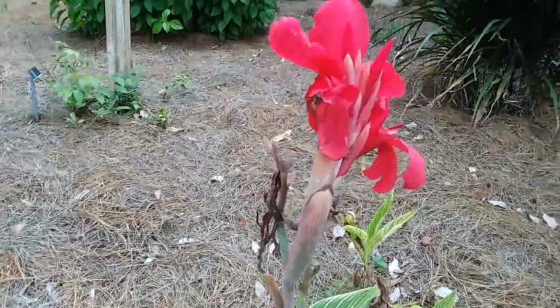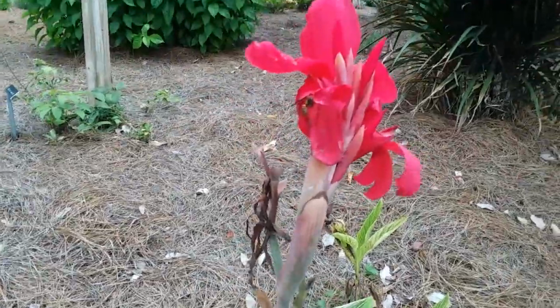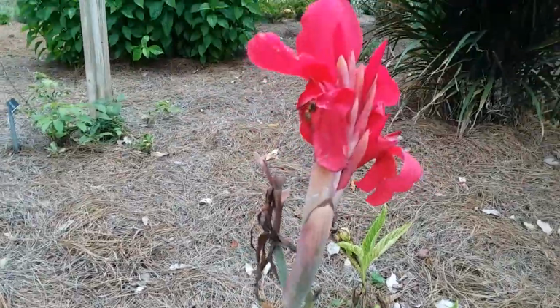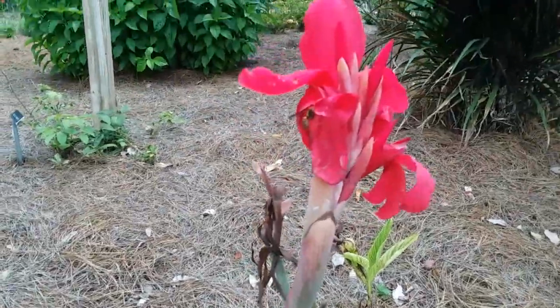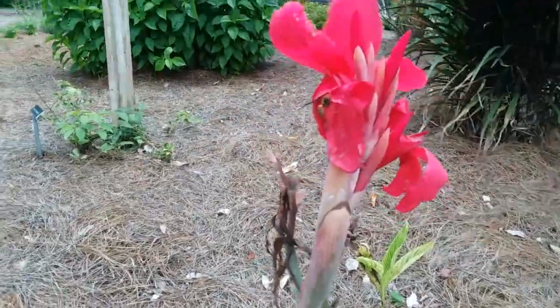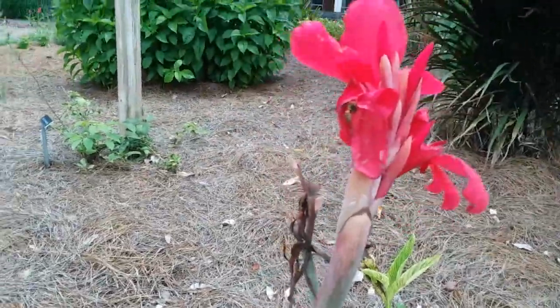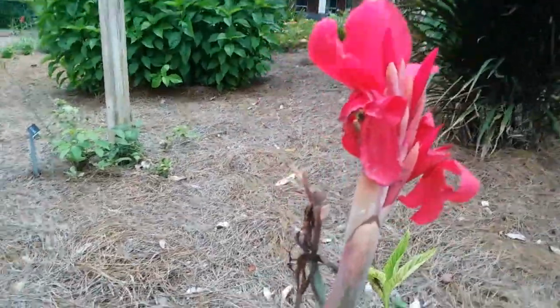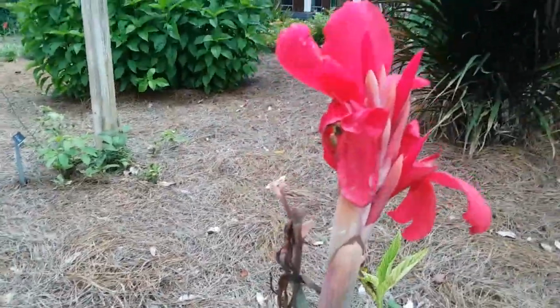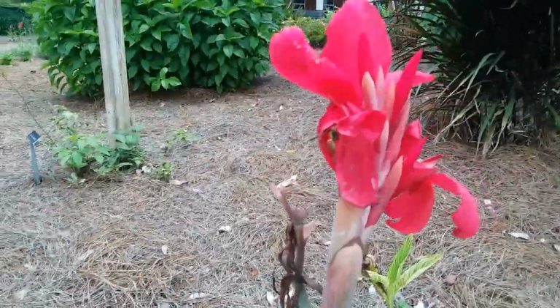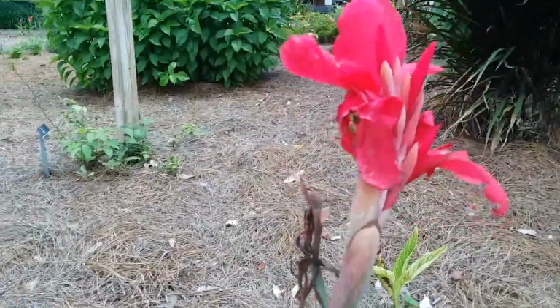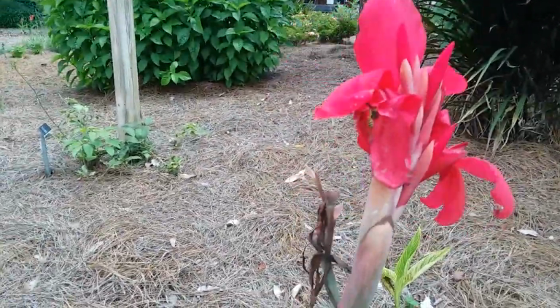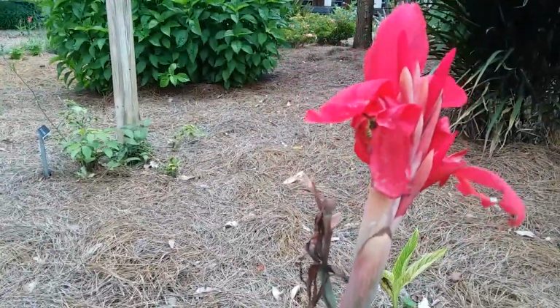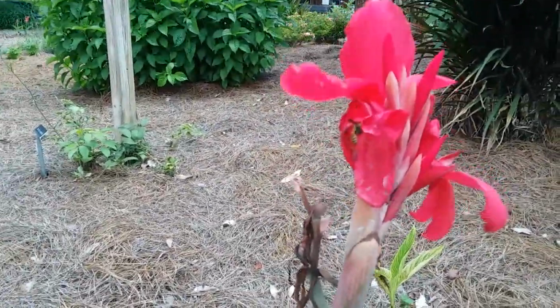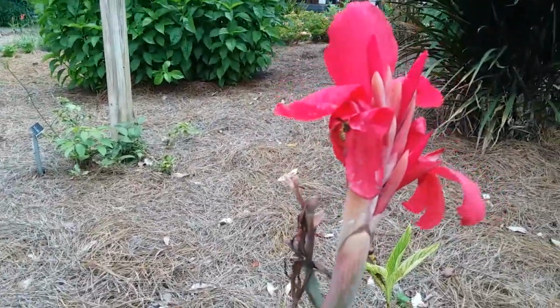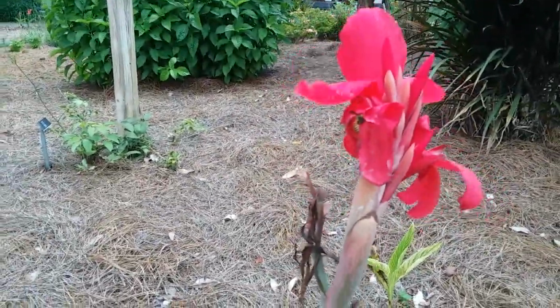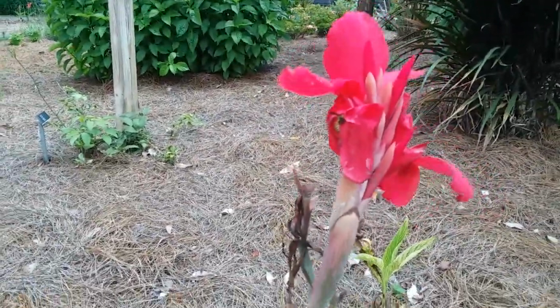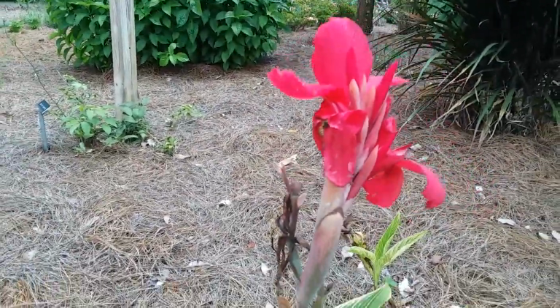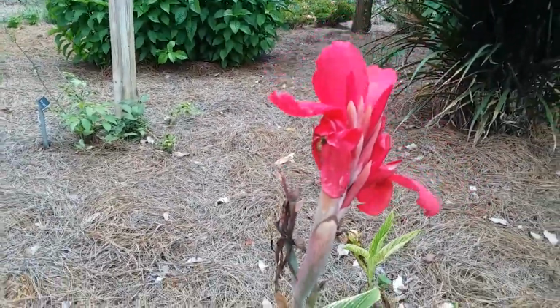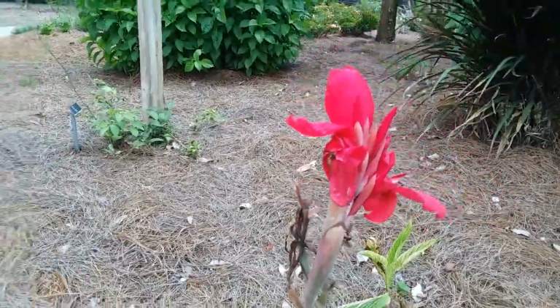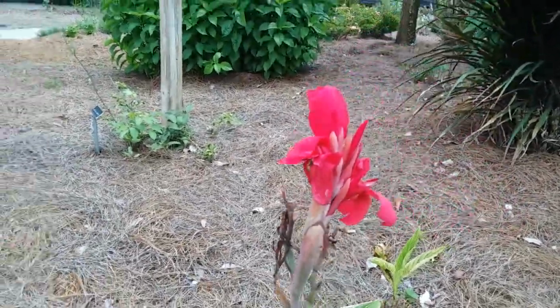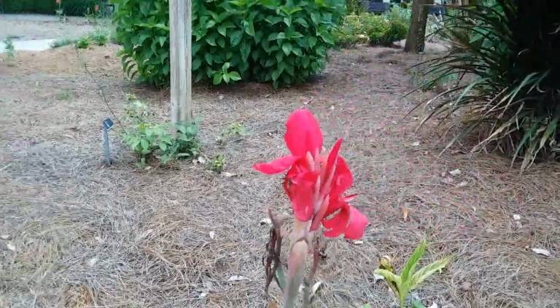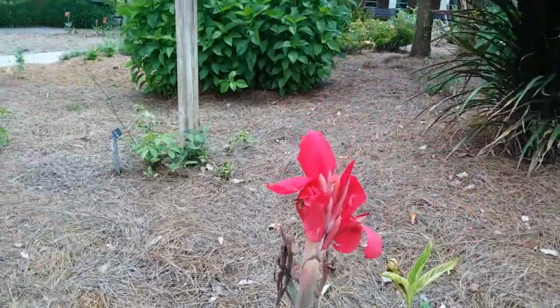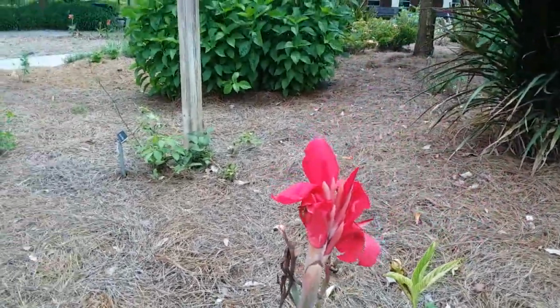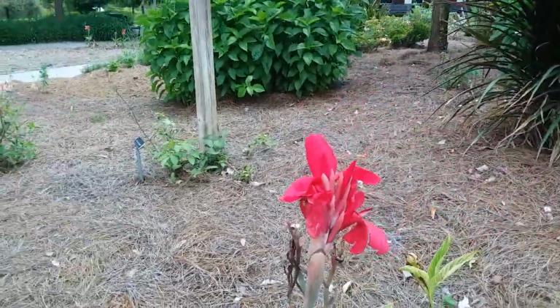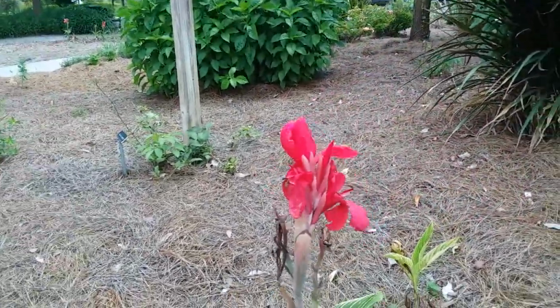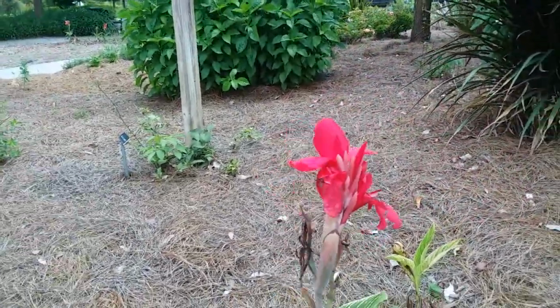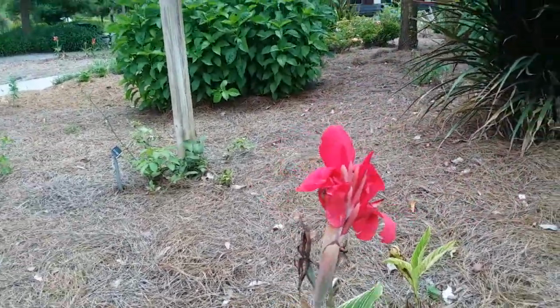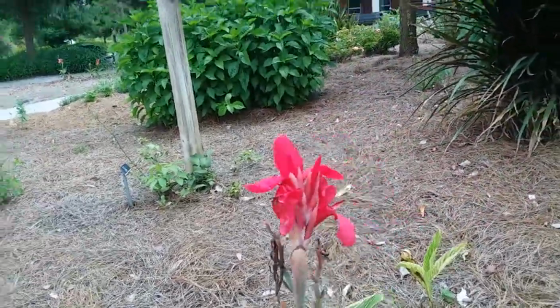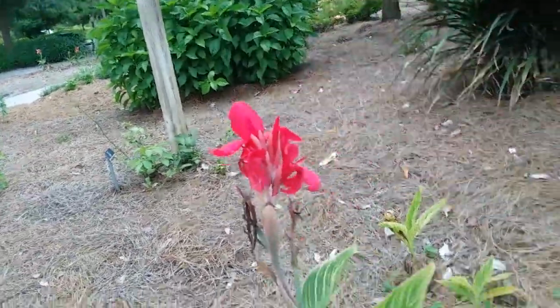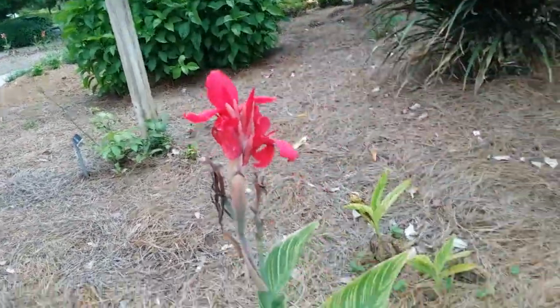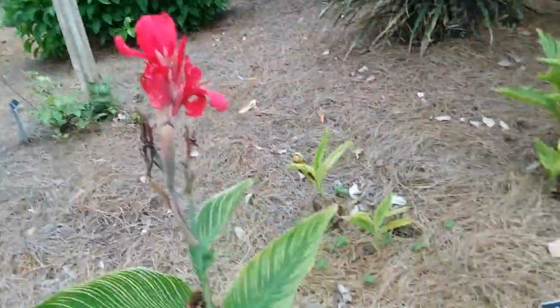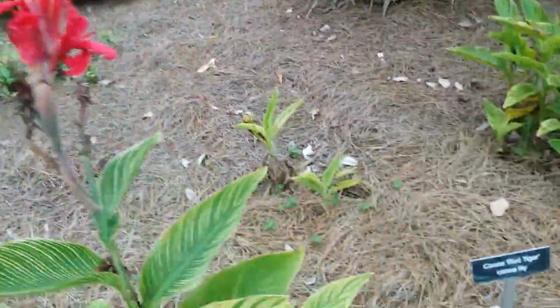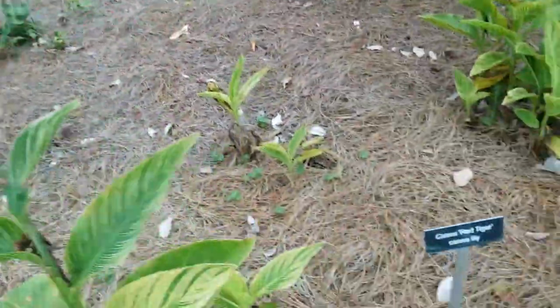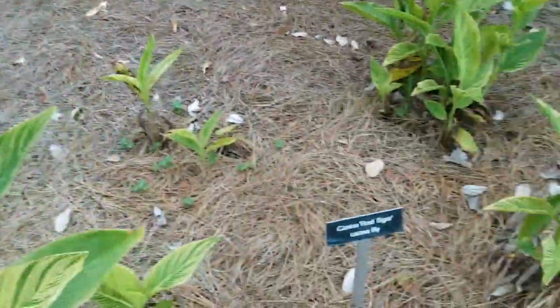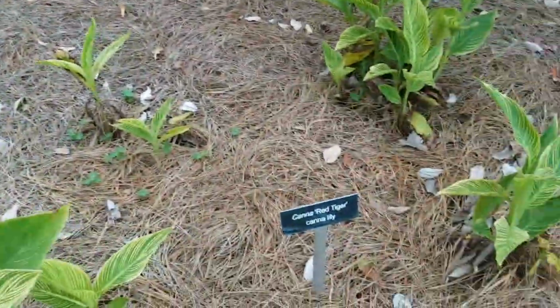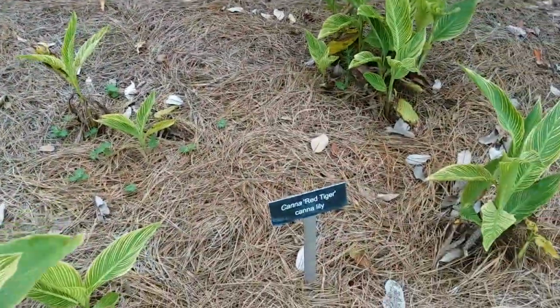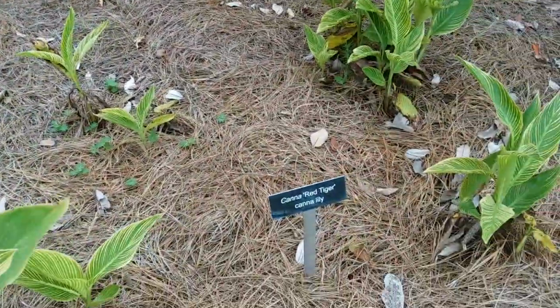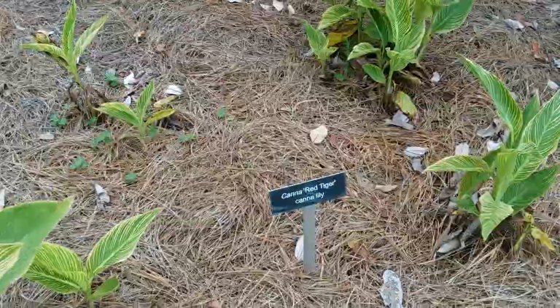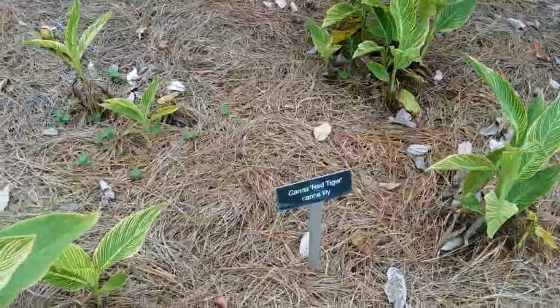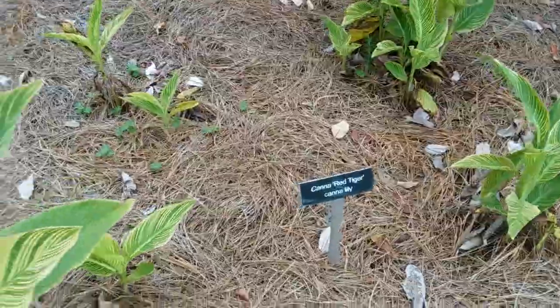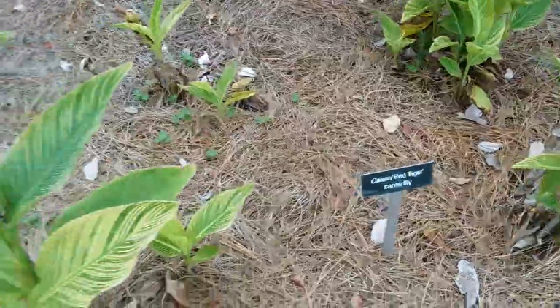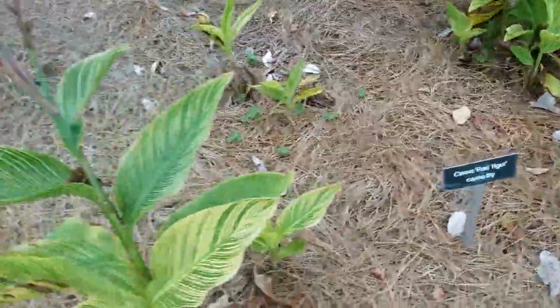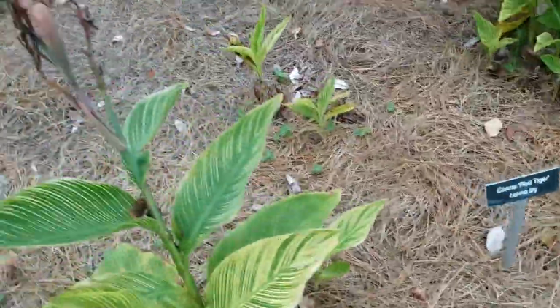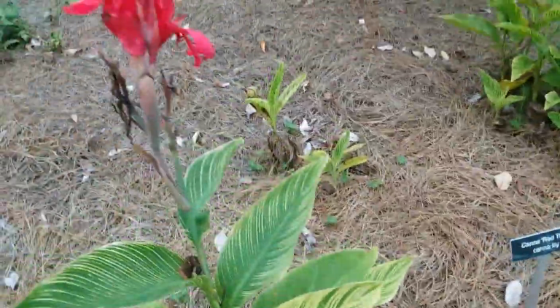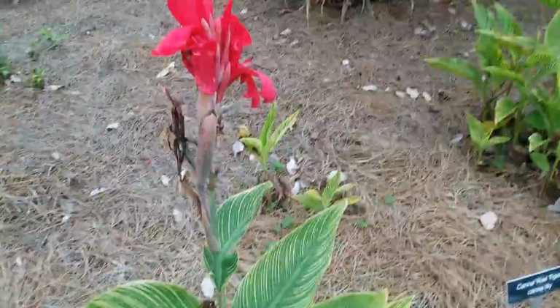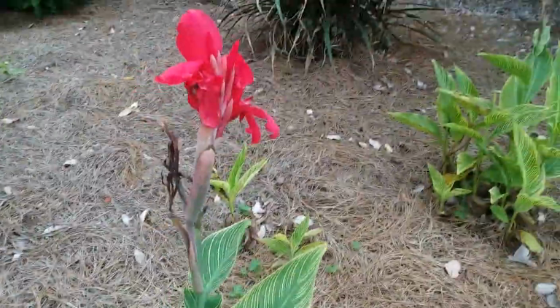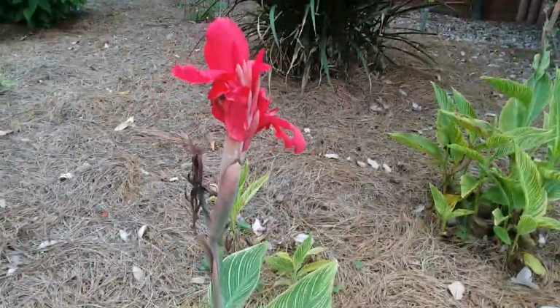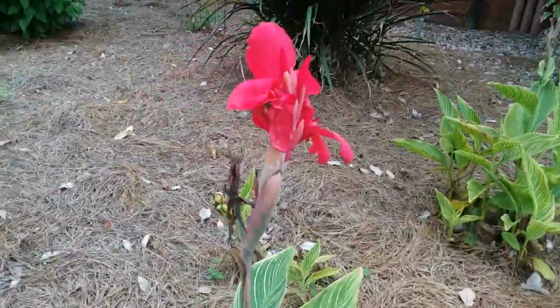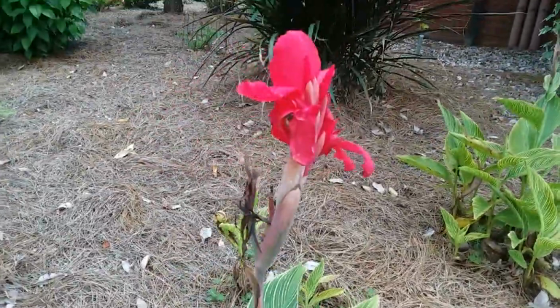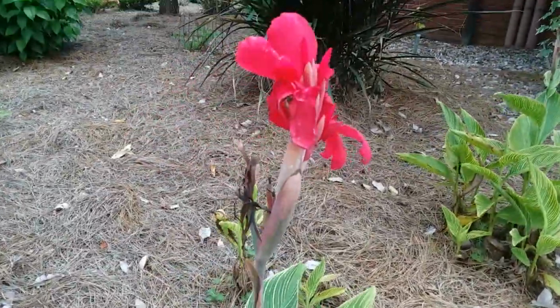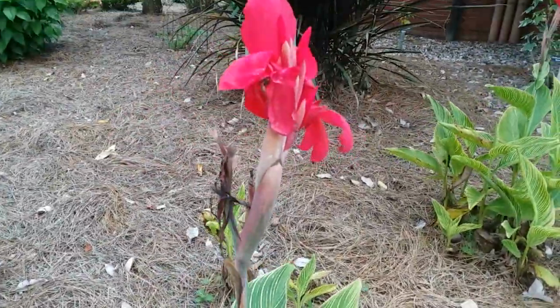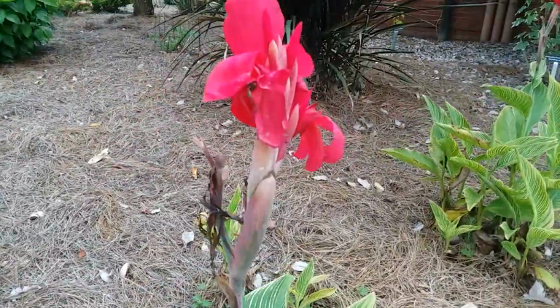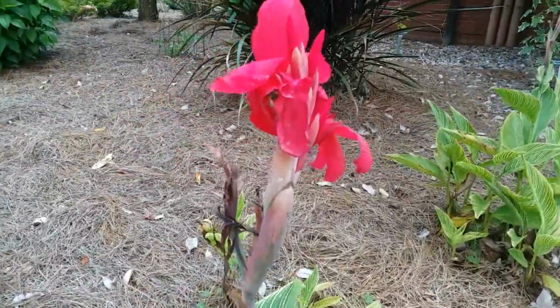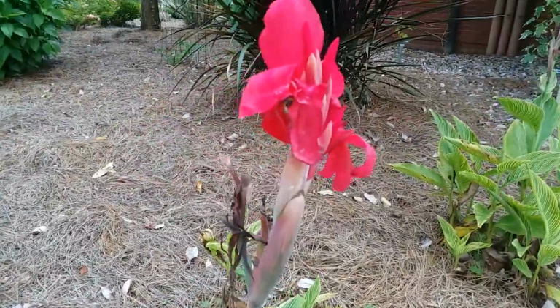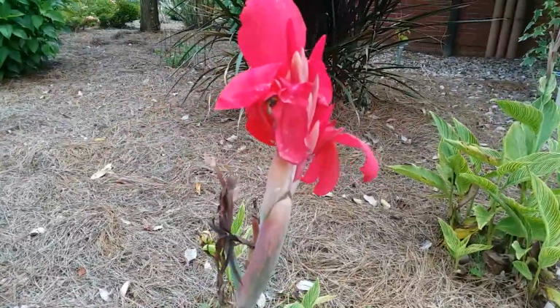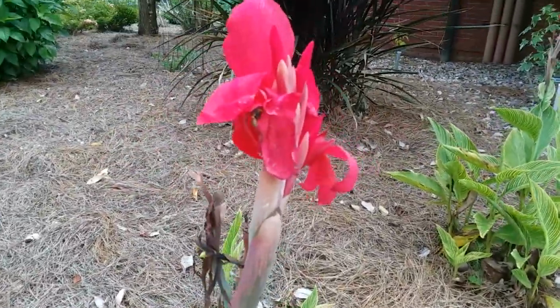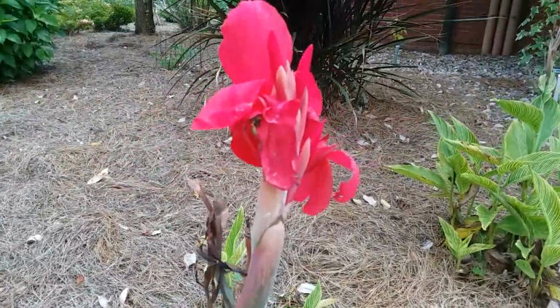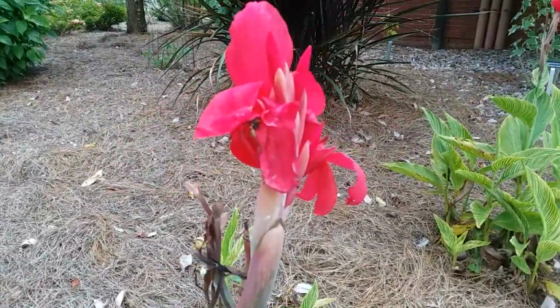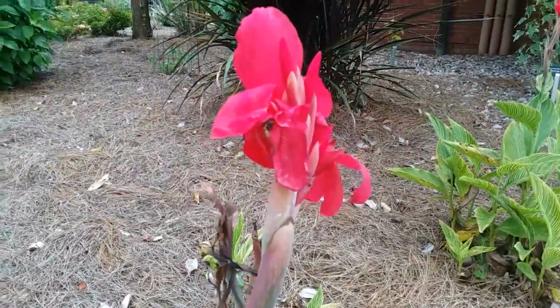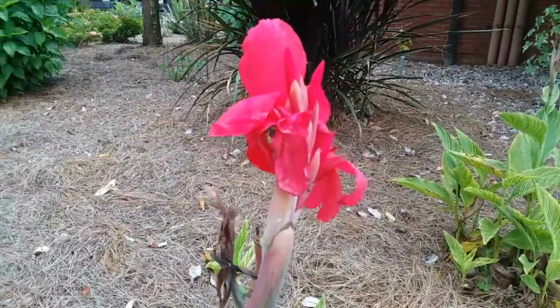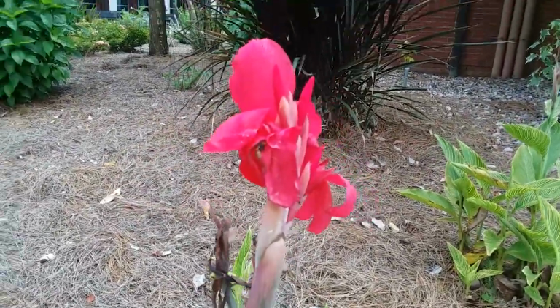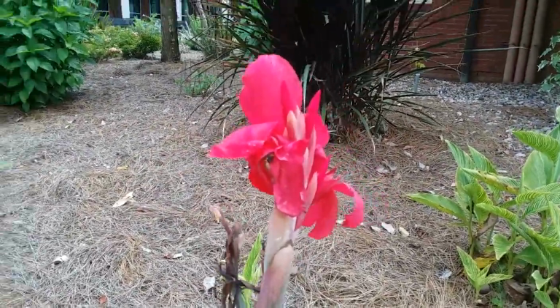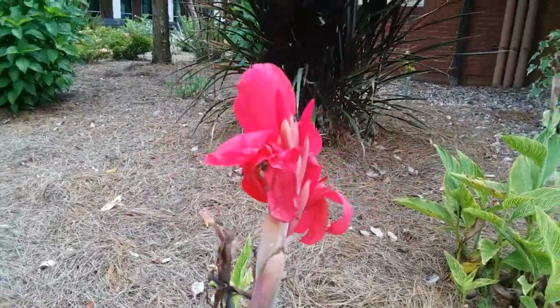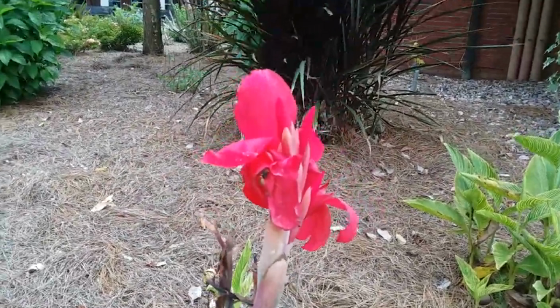July 8th, 2023. This is a — don't know what species — but it's called Red Tiger.